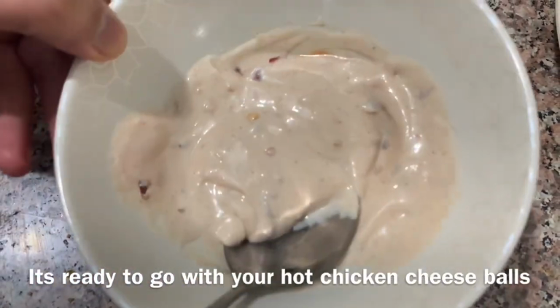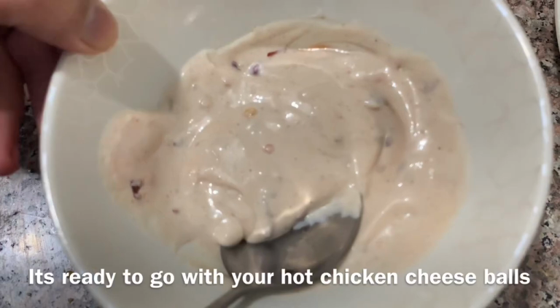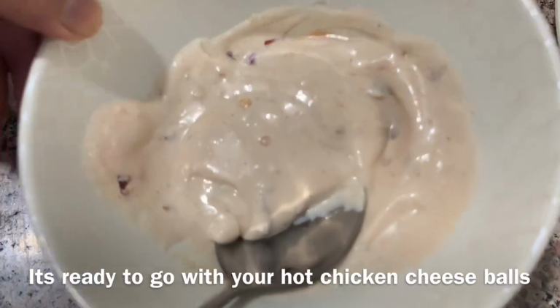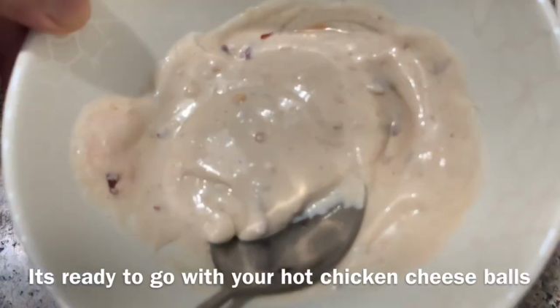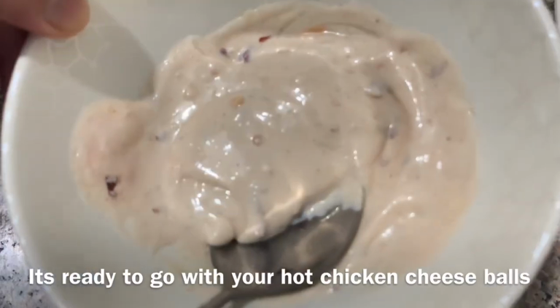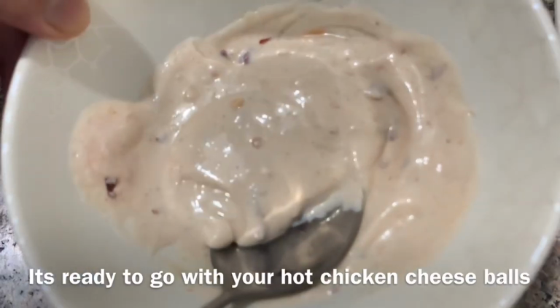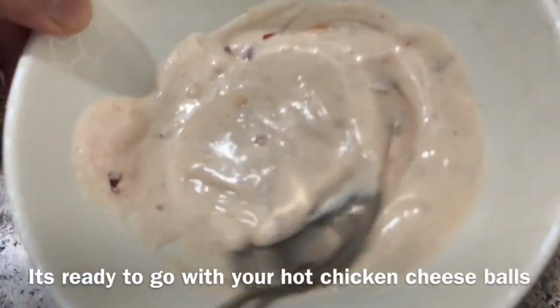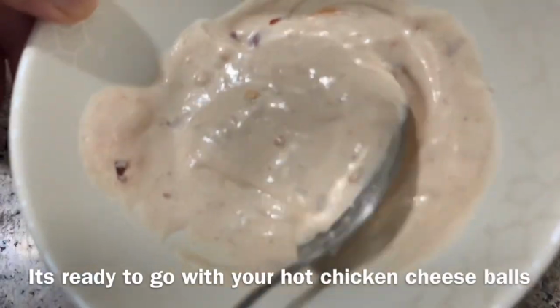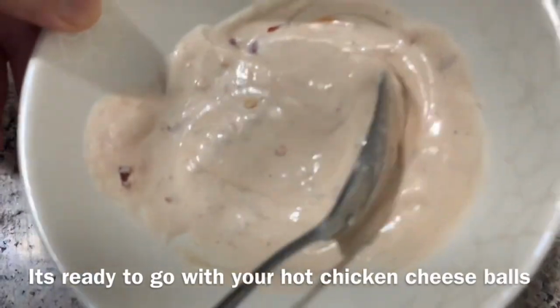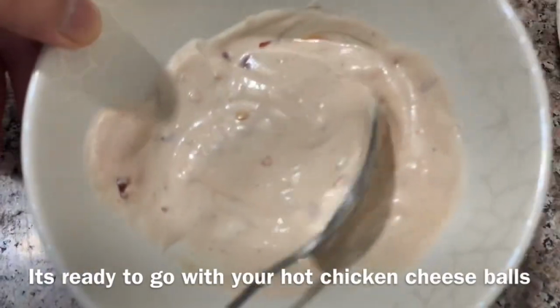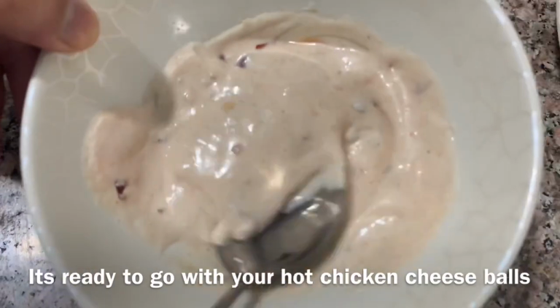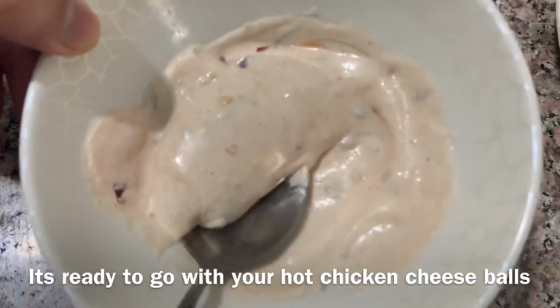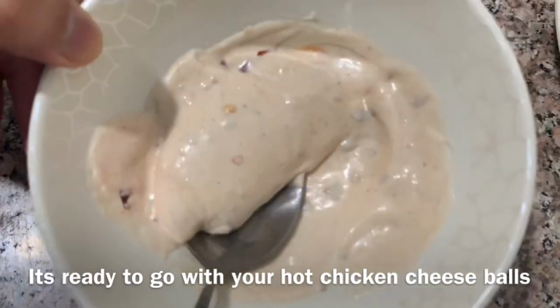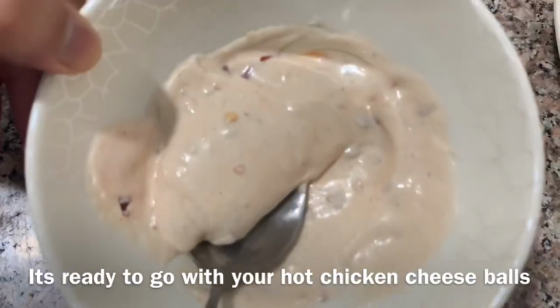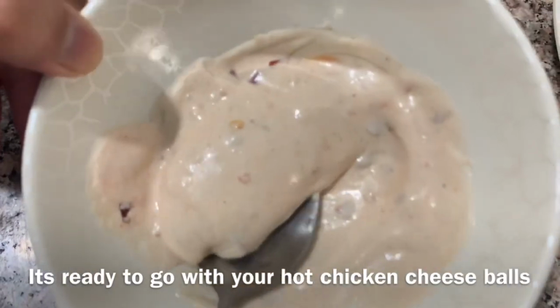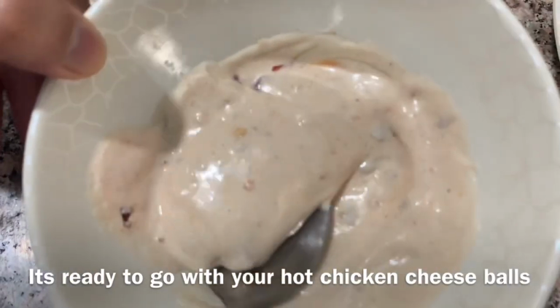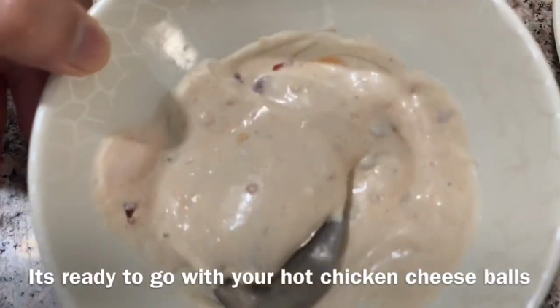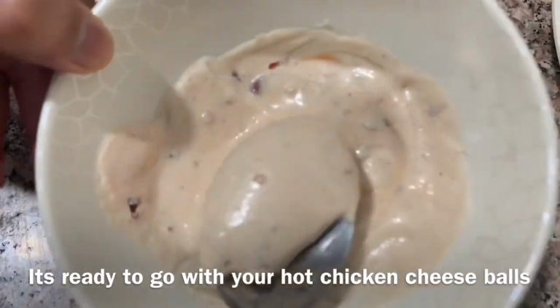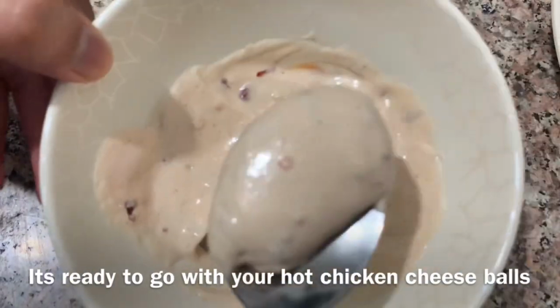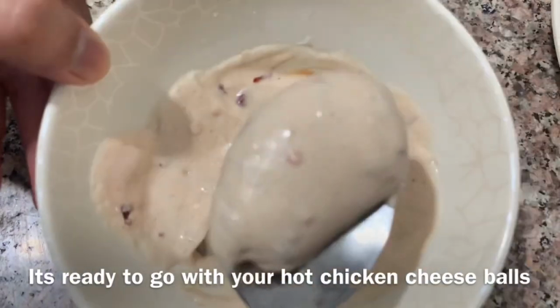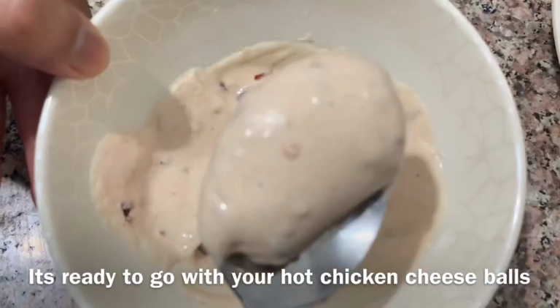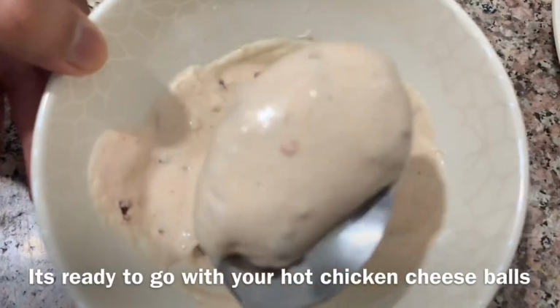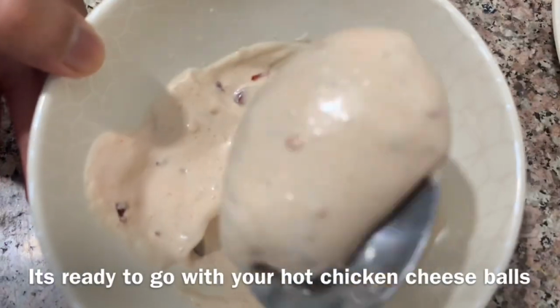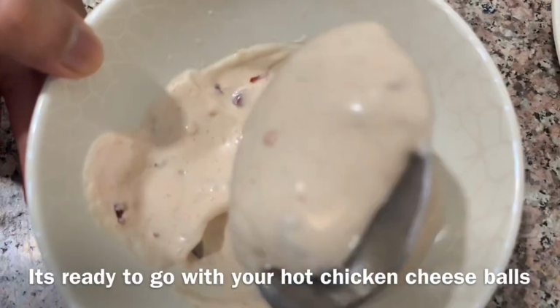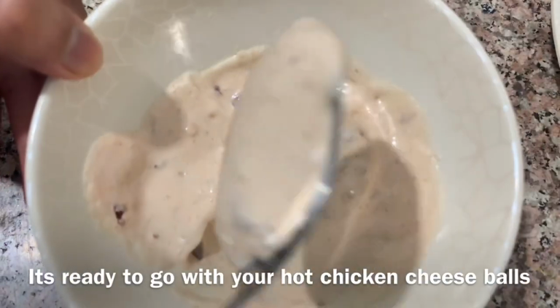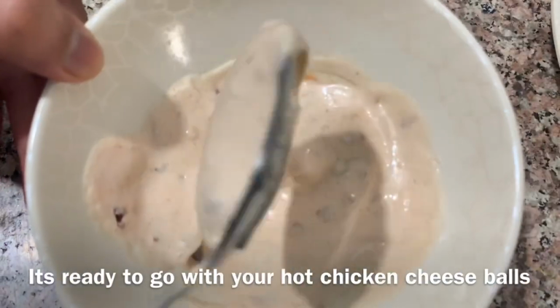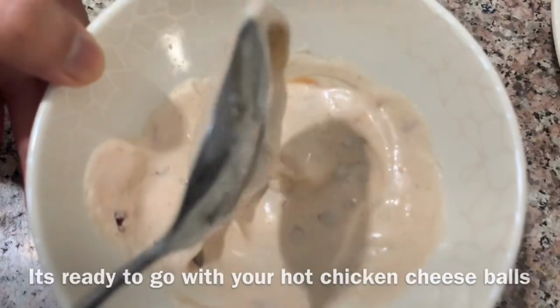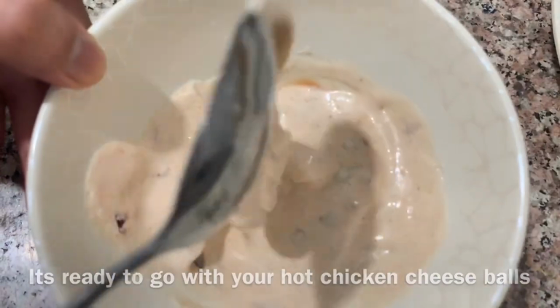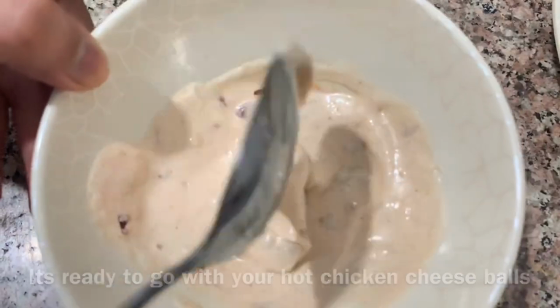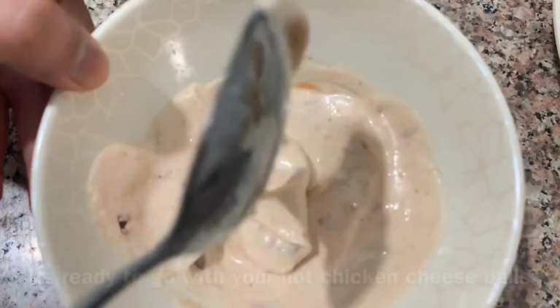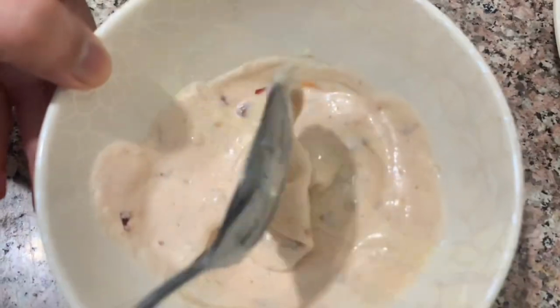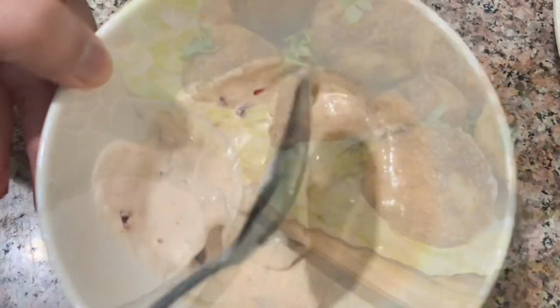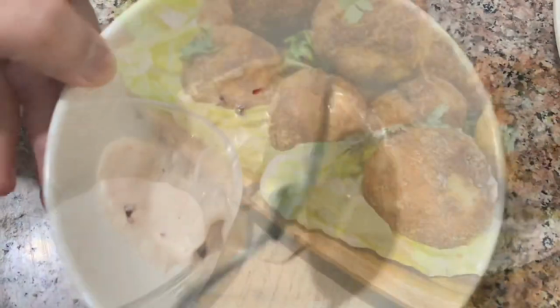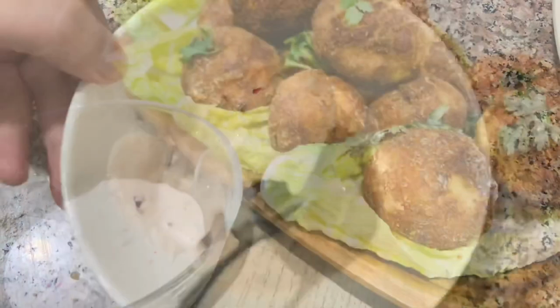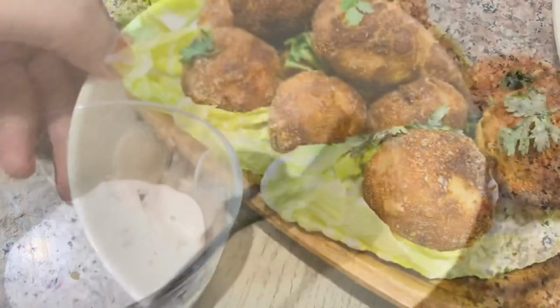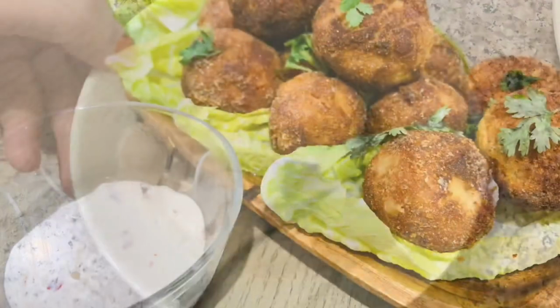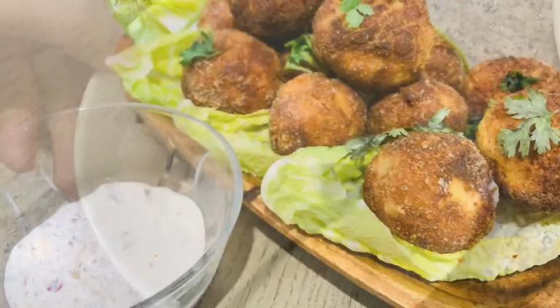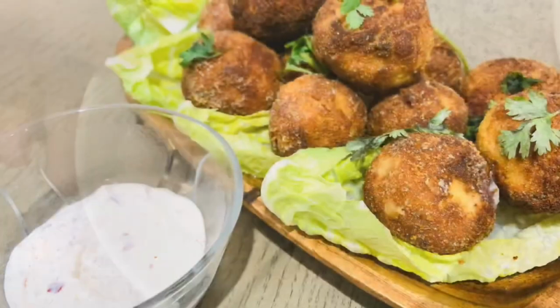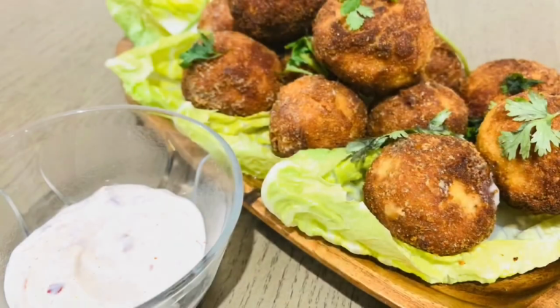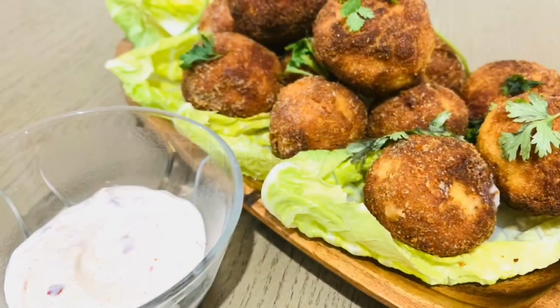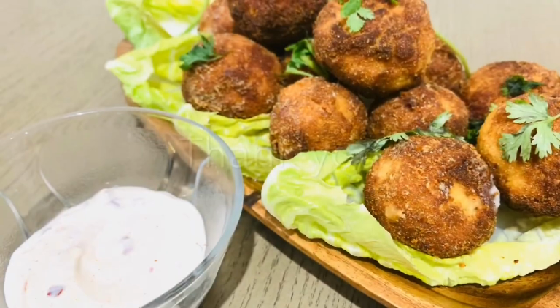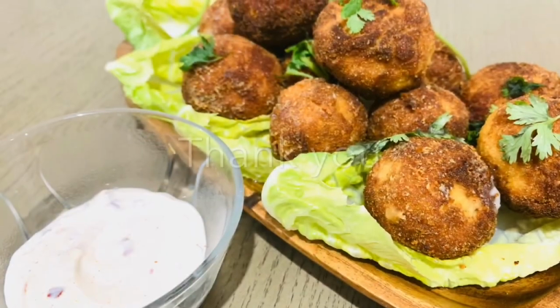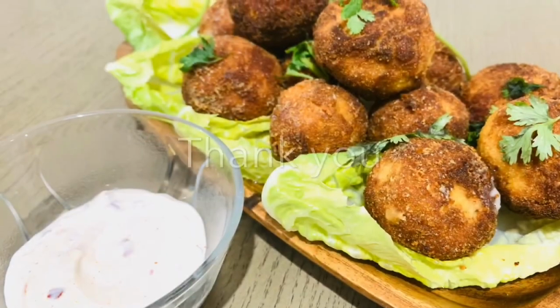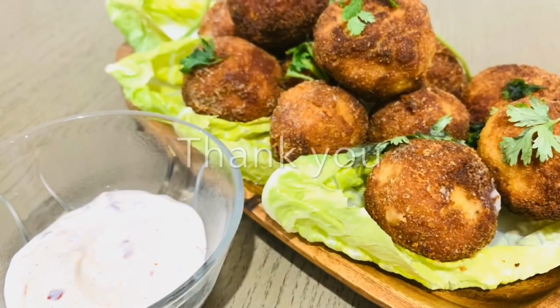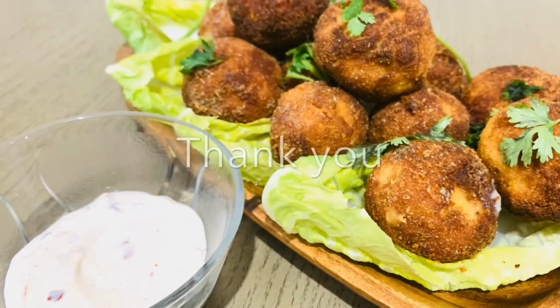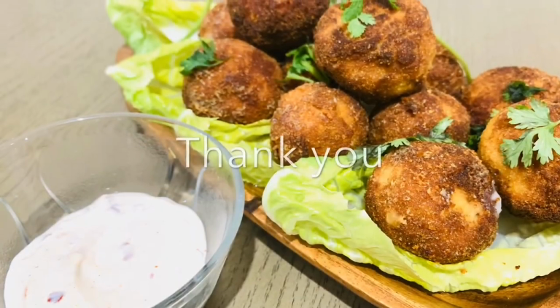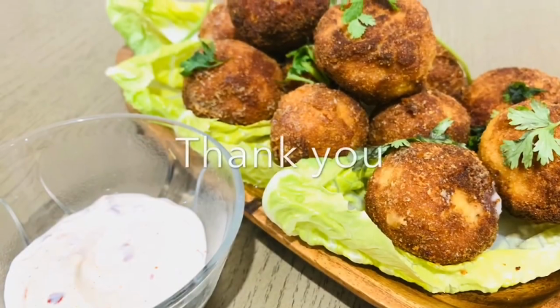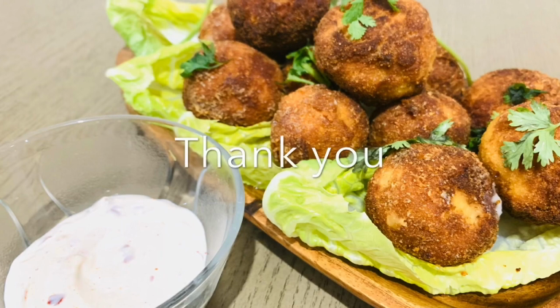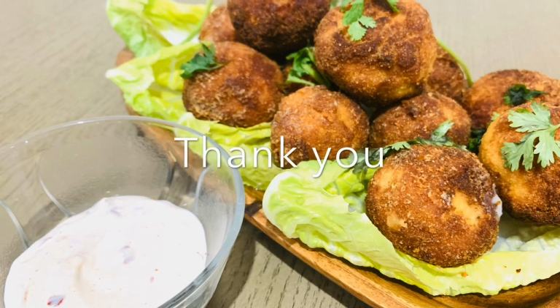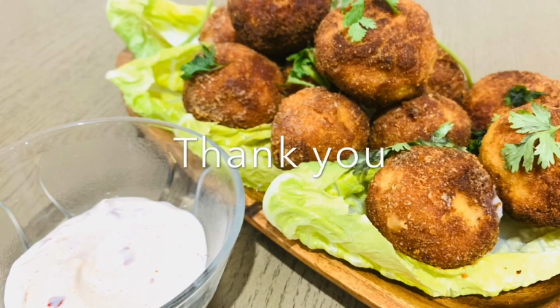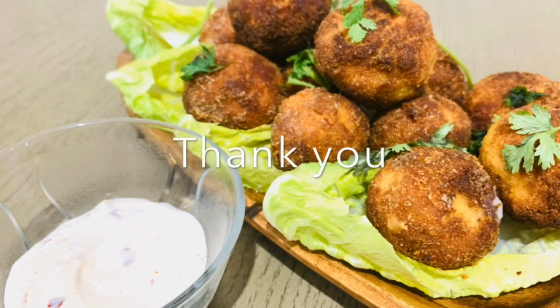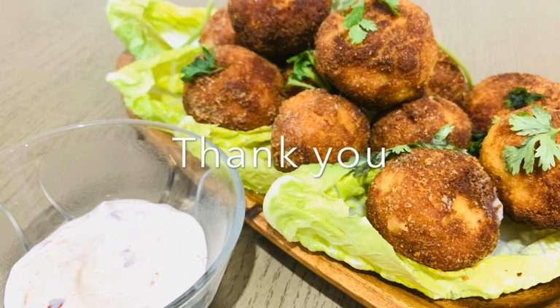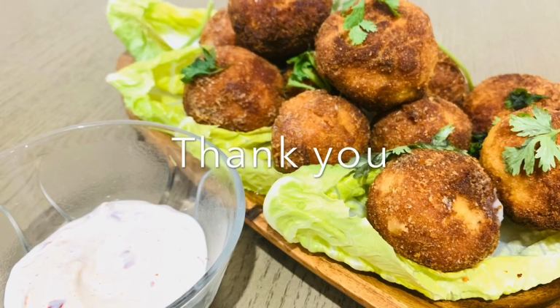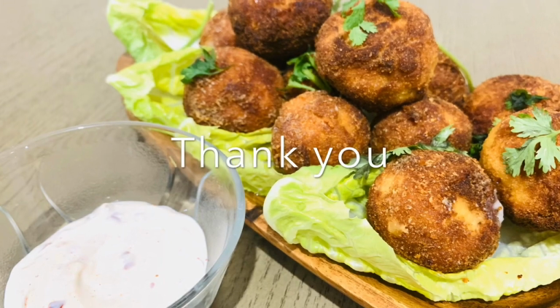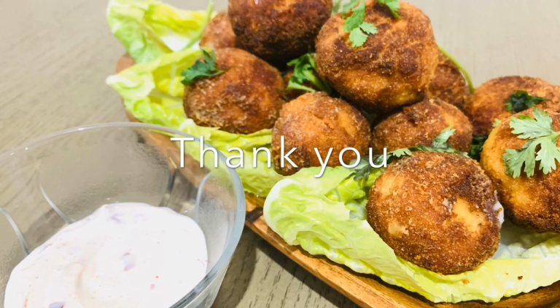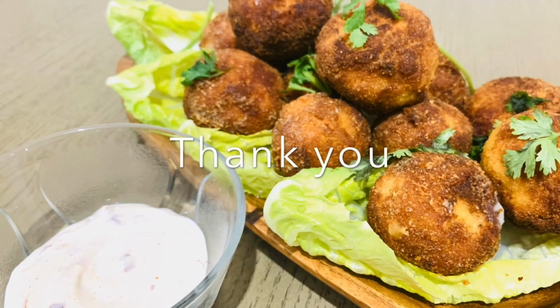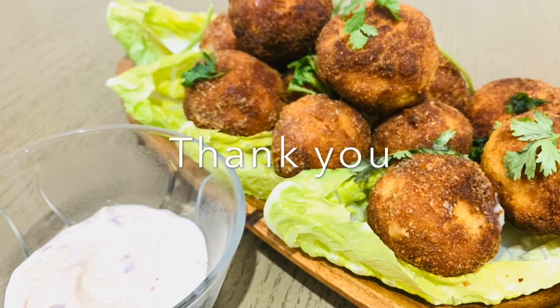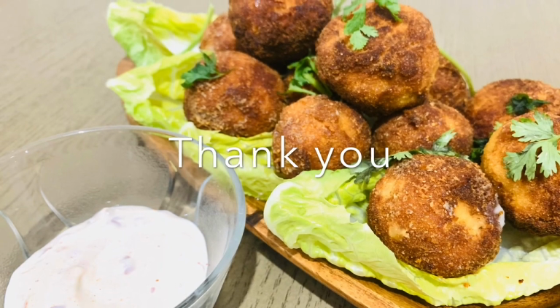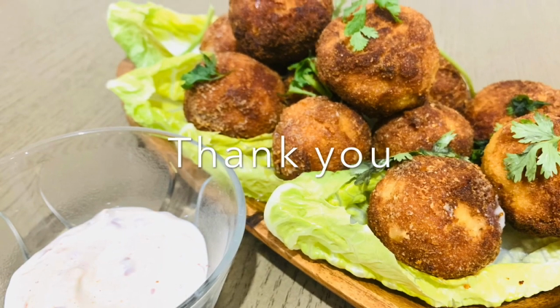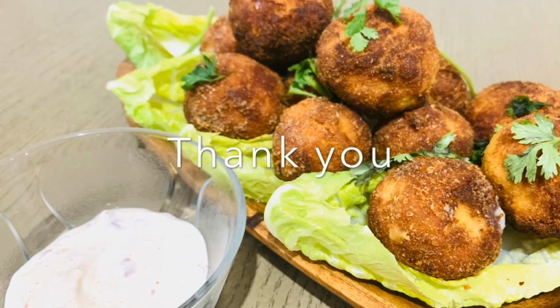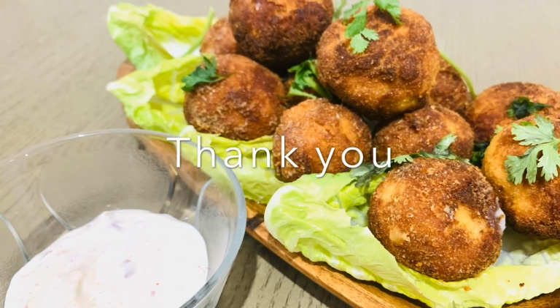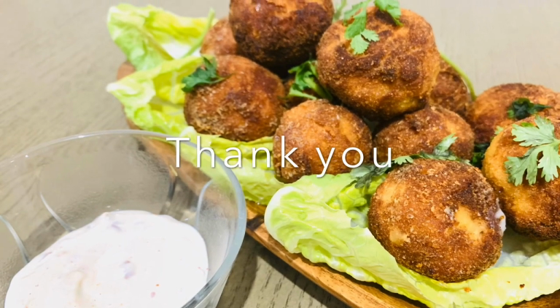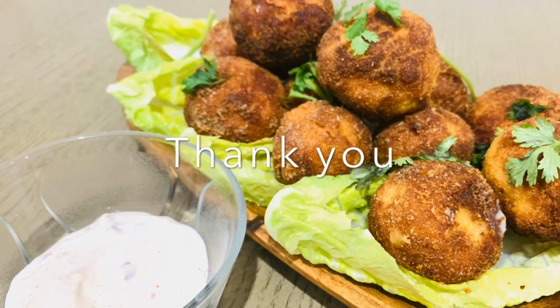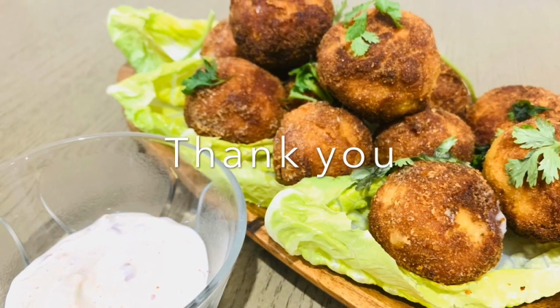We will serve the fried chicken balls with the sauce. Let's try it — it is a great snack item. Thank you!